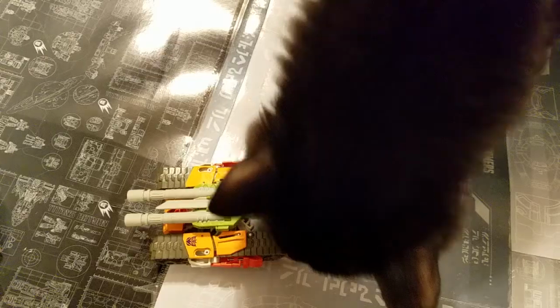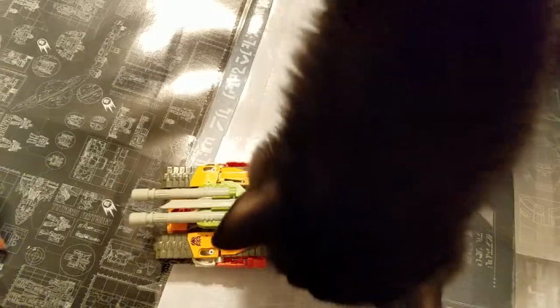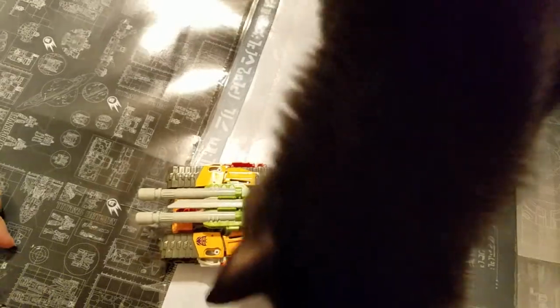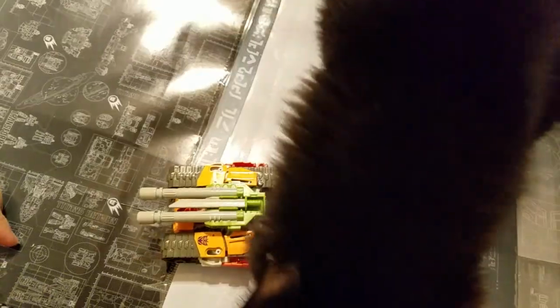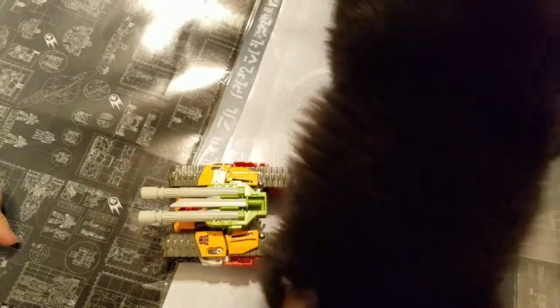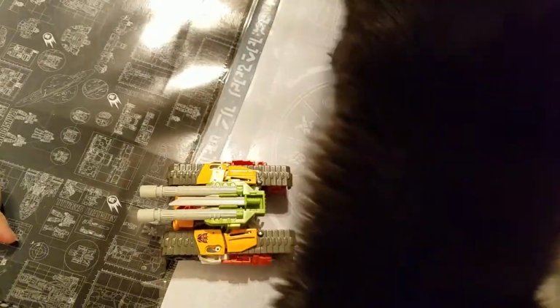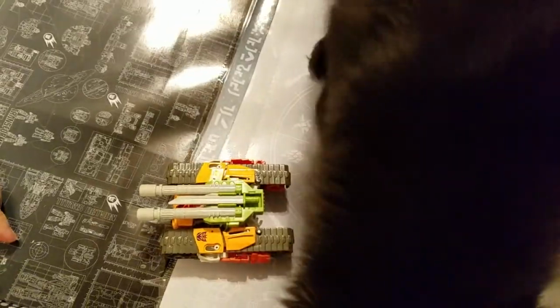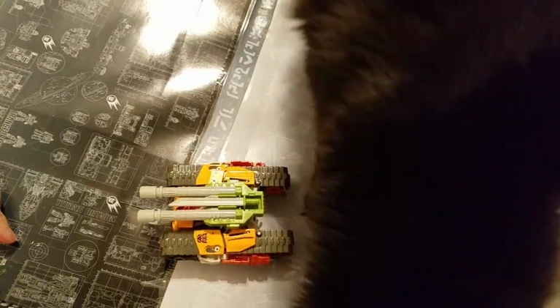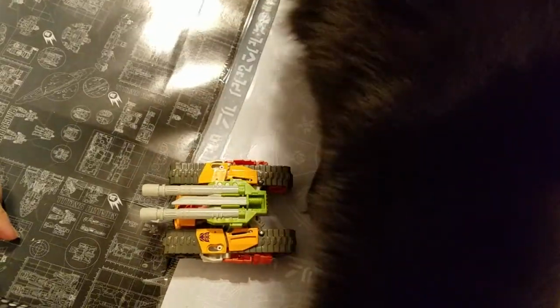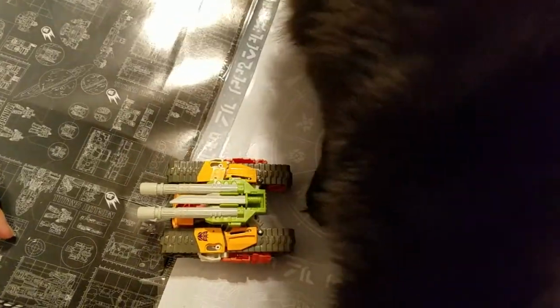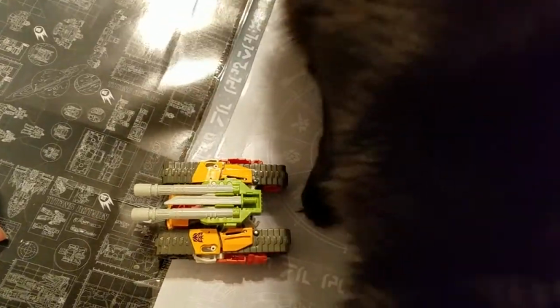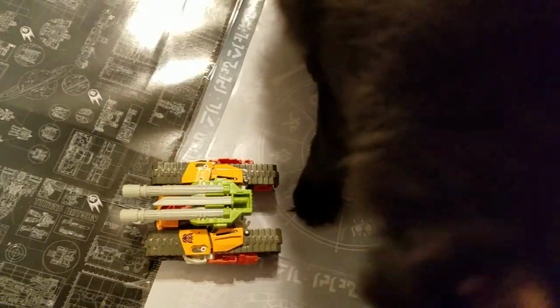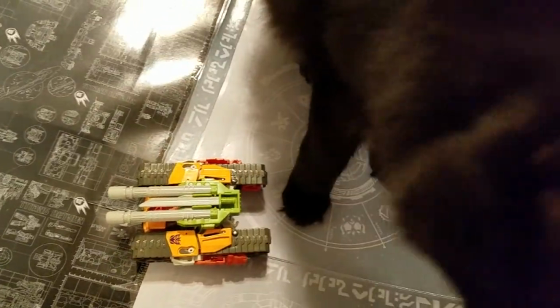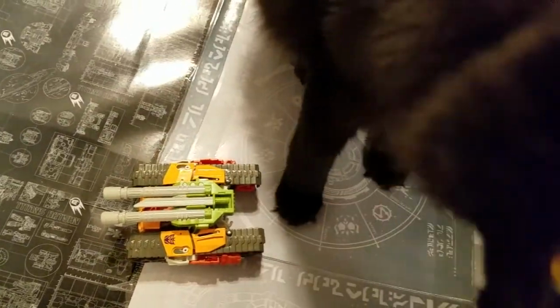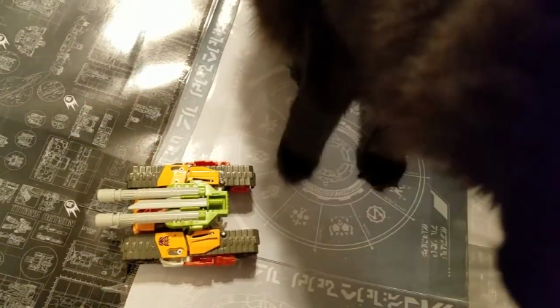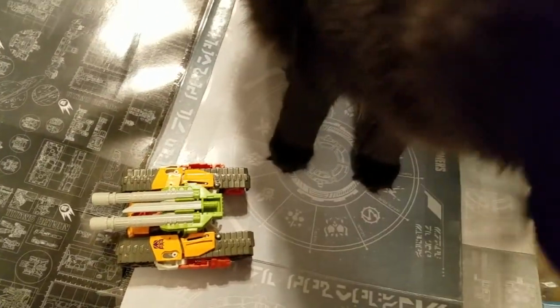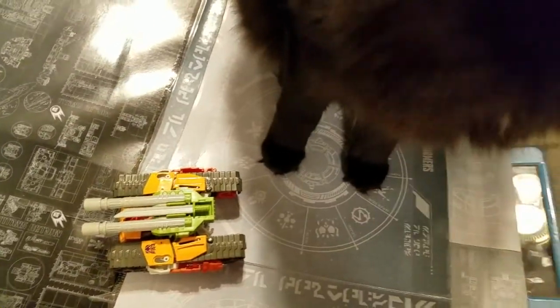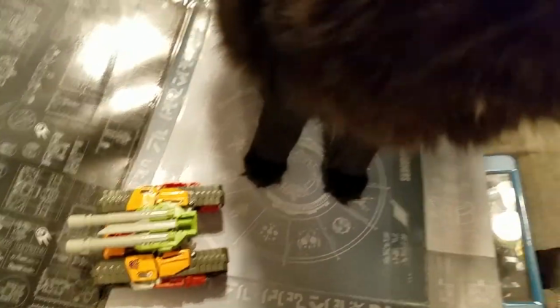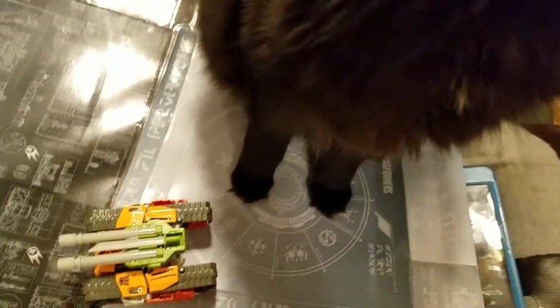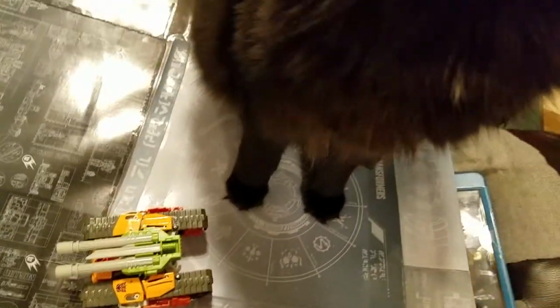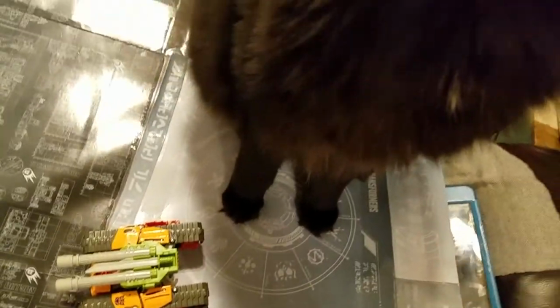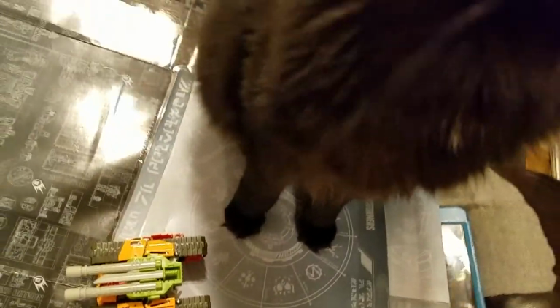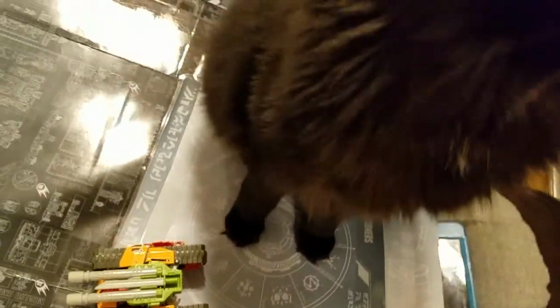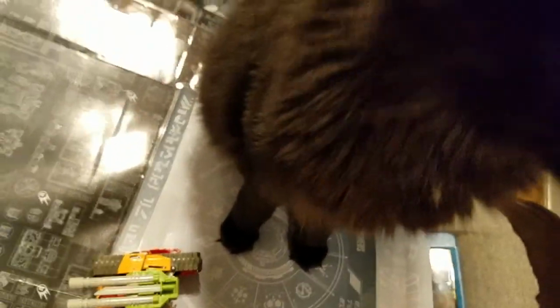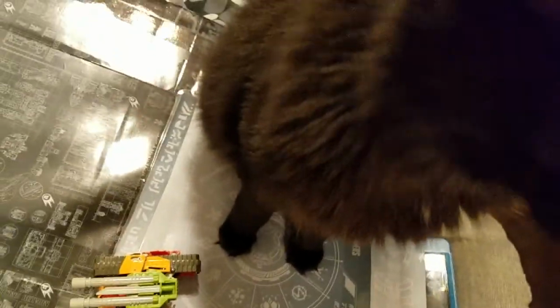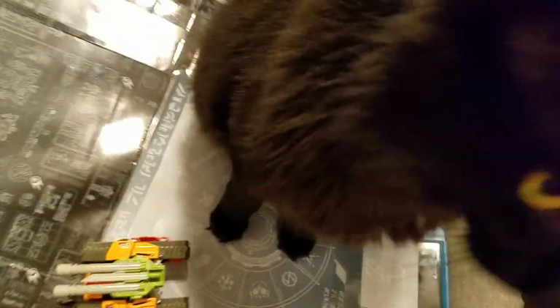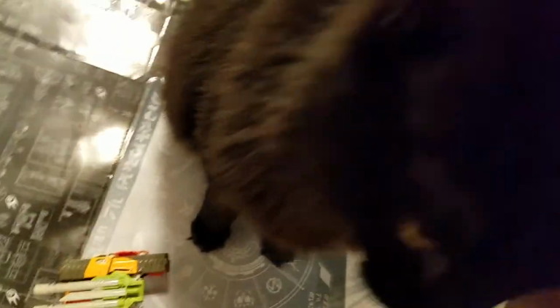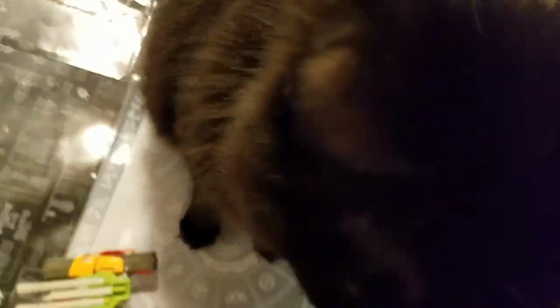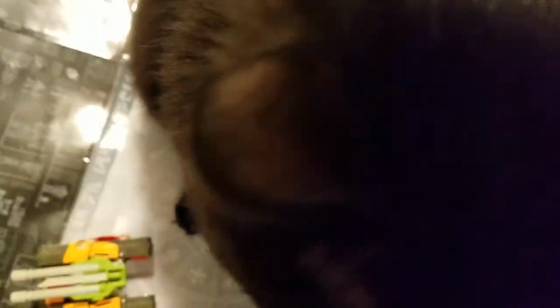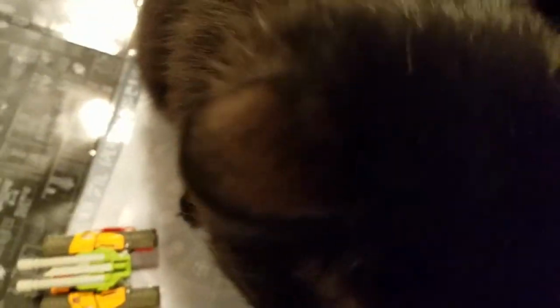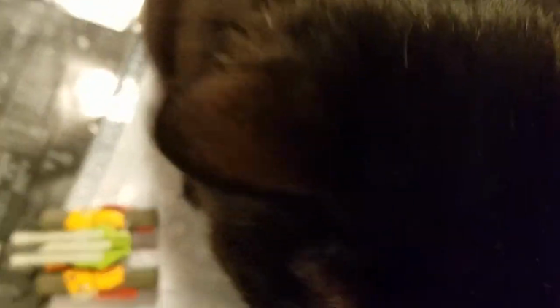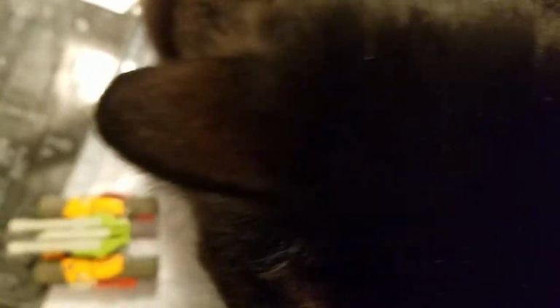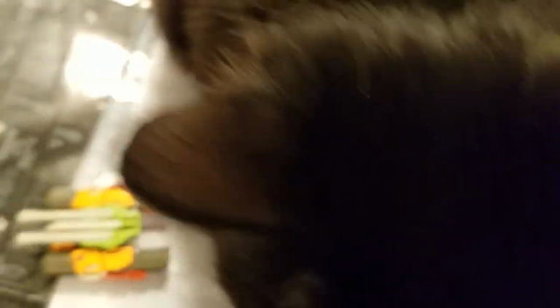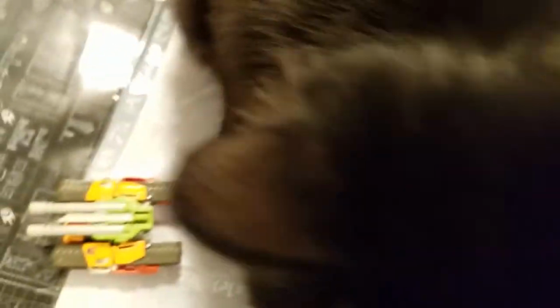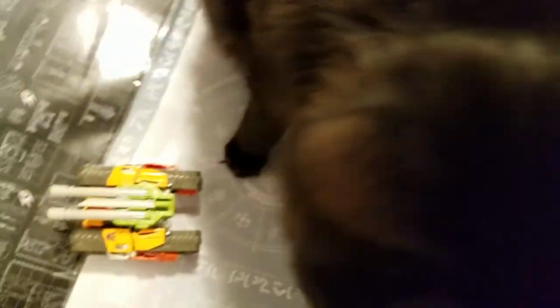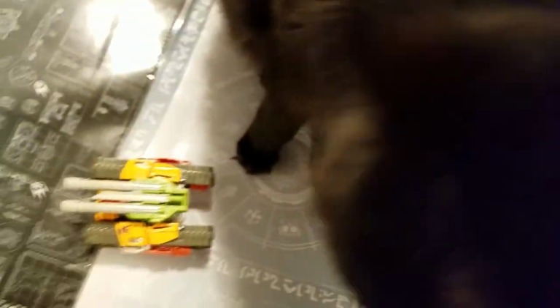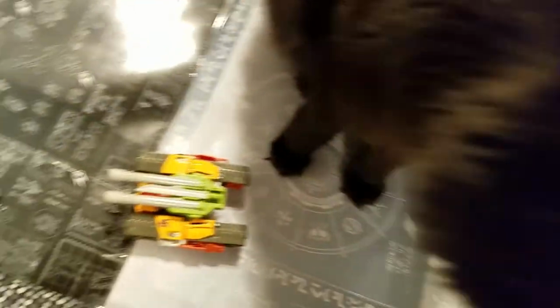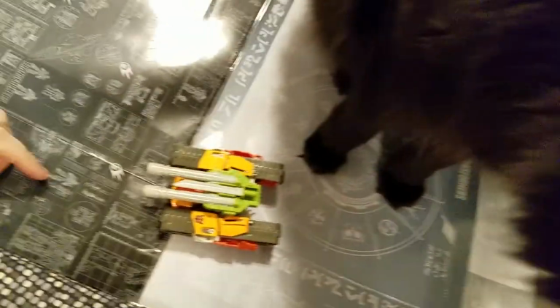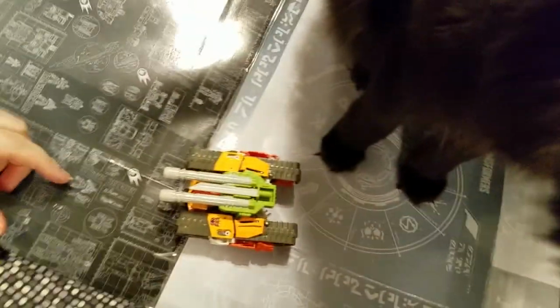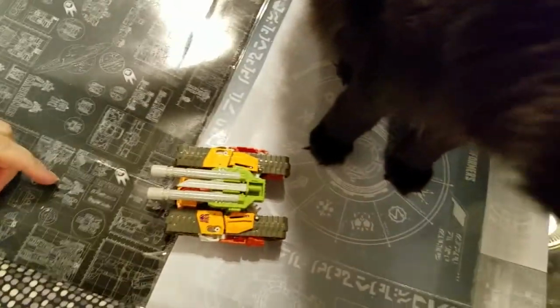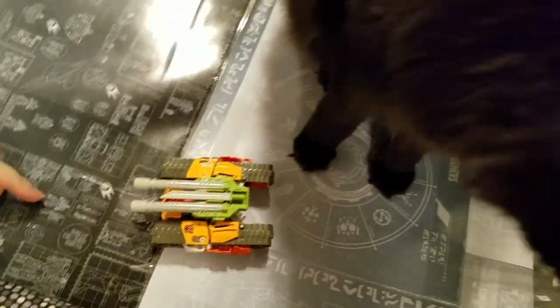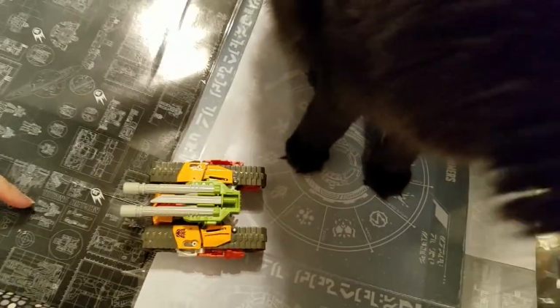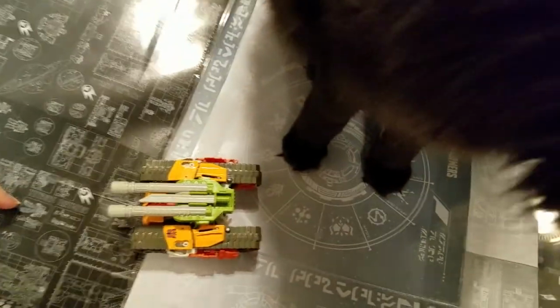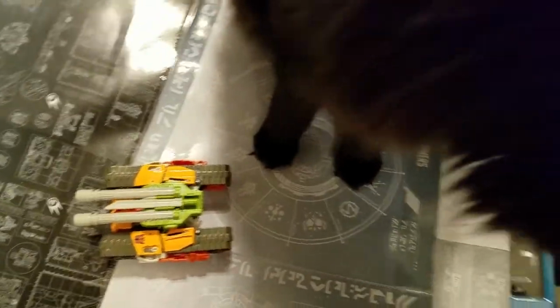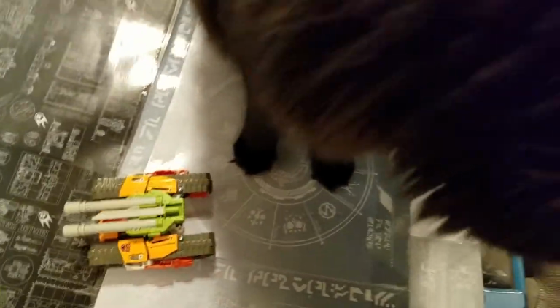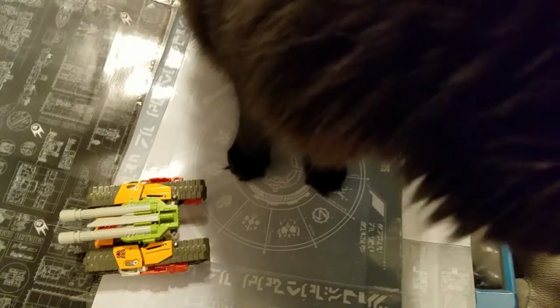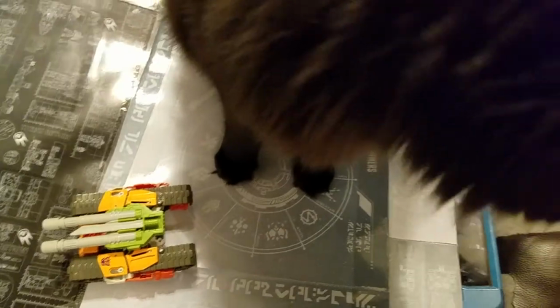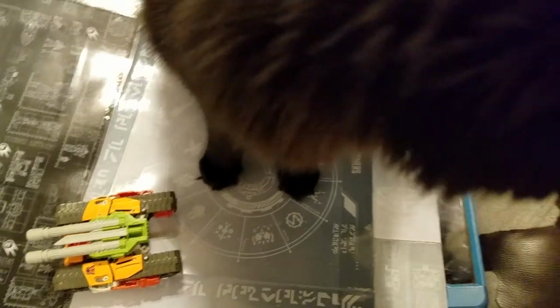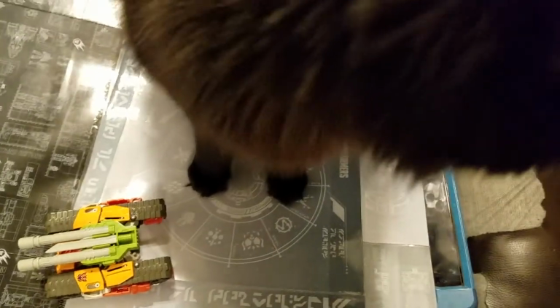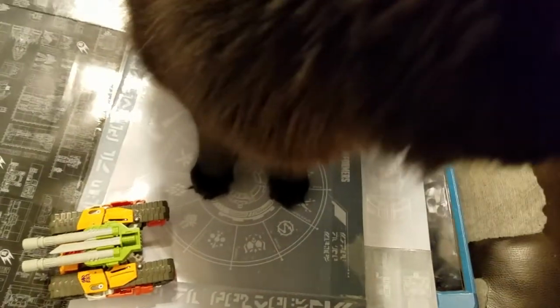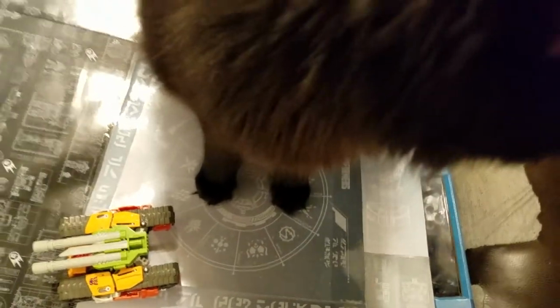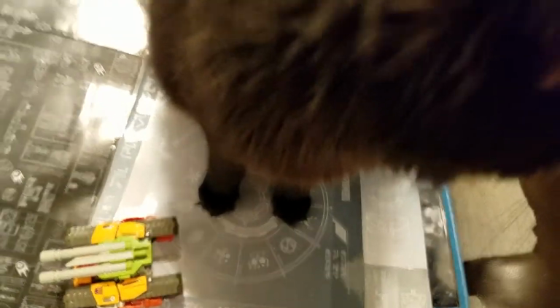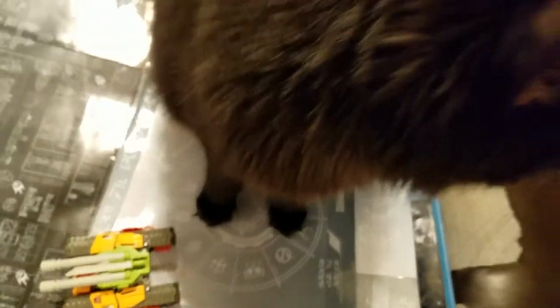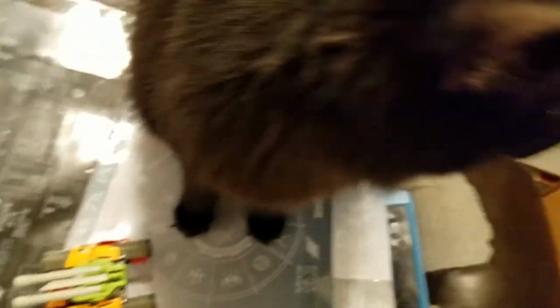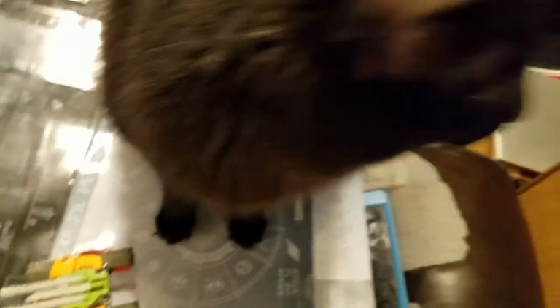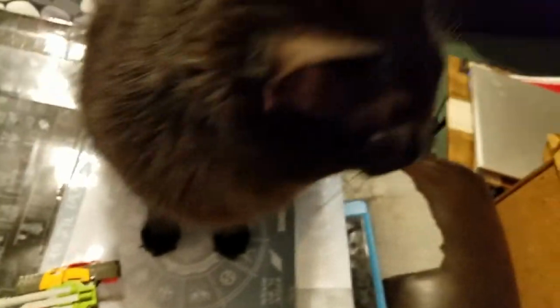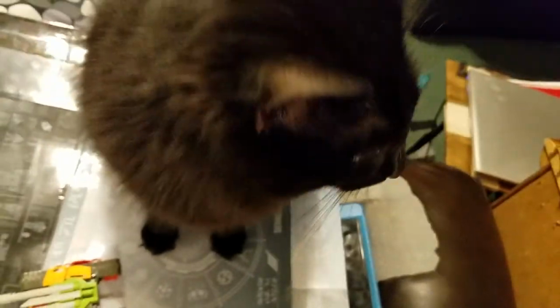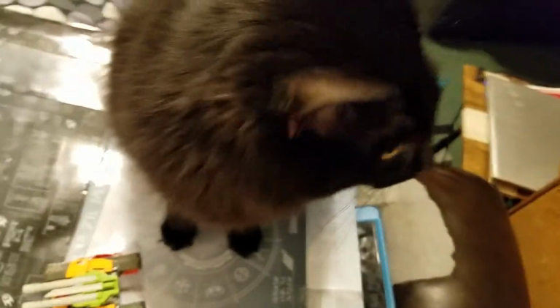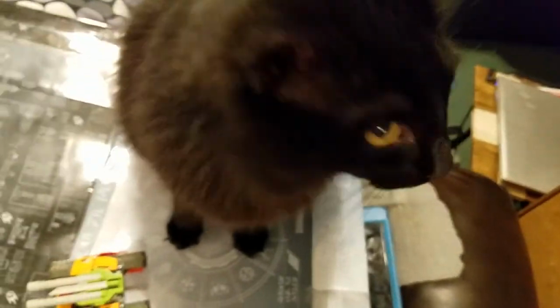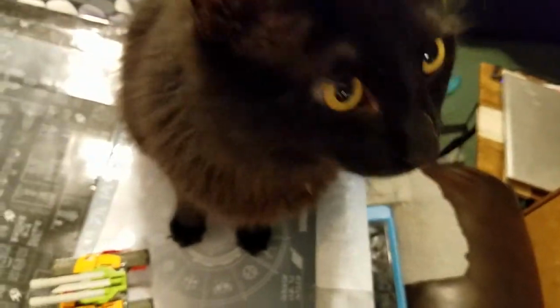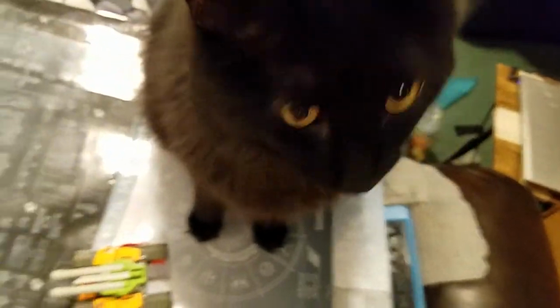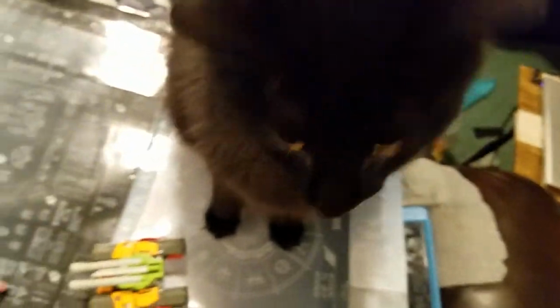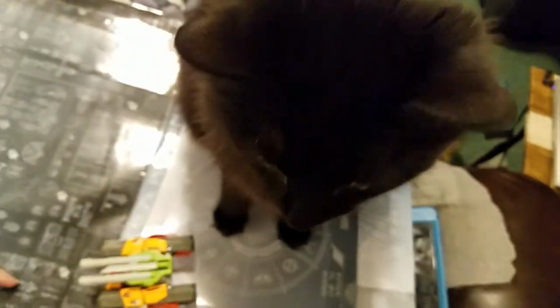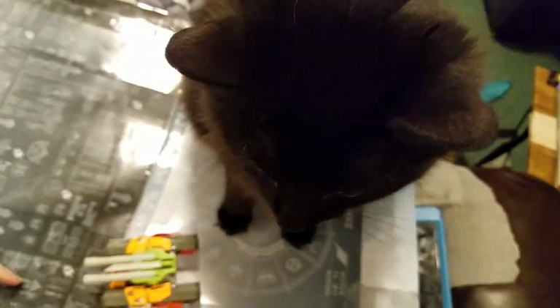Hello, this is Autocrat Primer and we love some Transformers, don't we? And our special guest today is Revan.